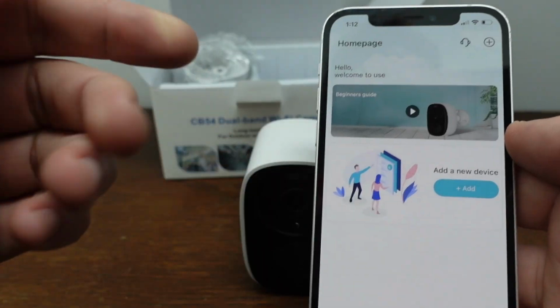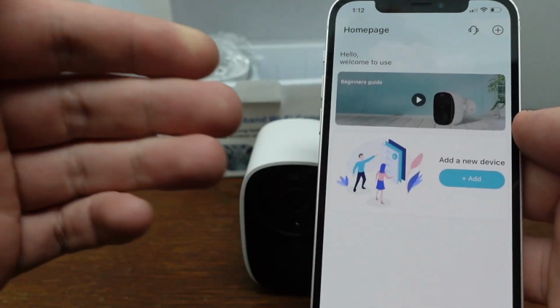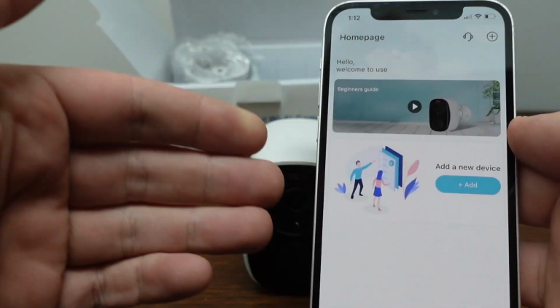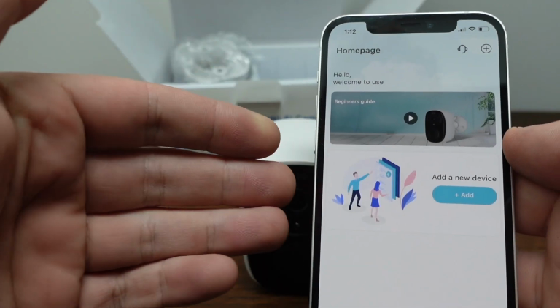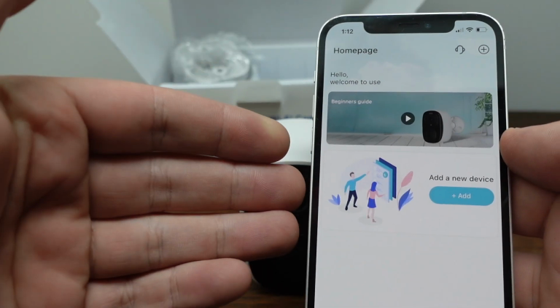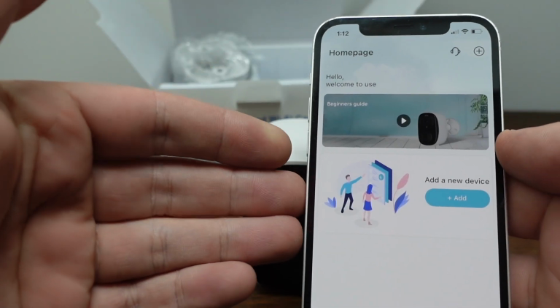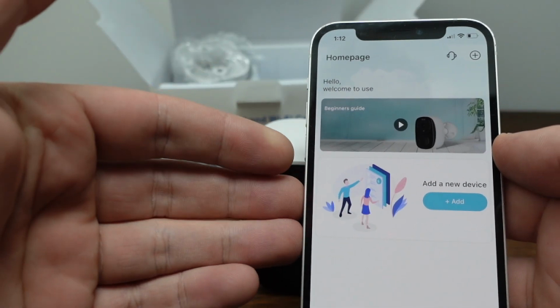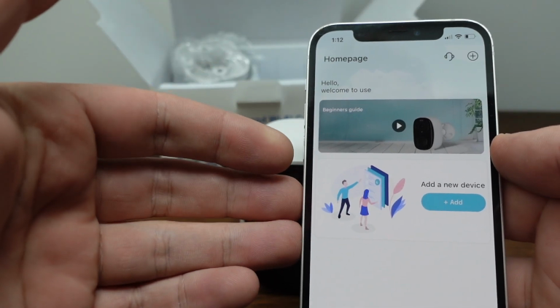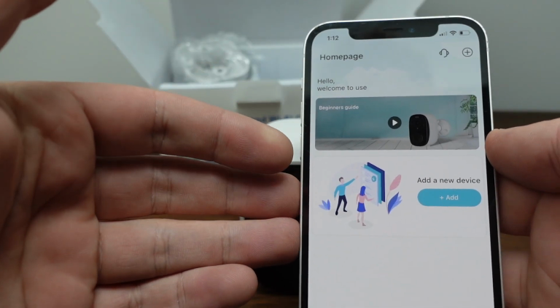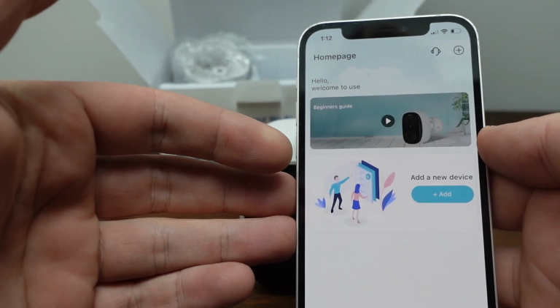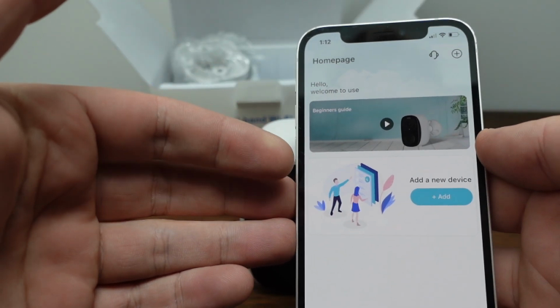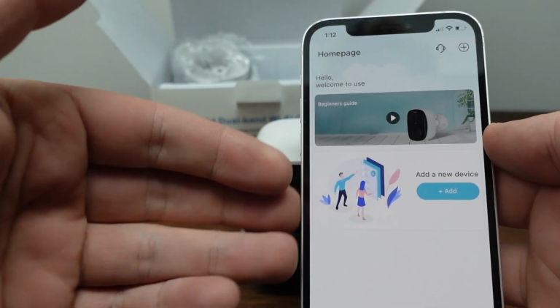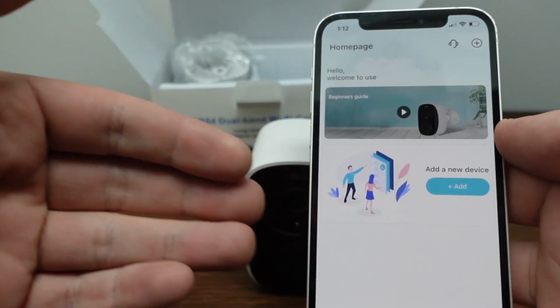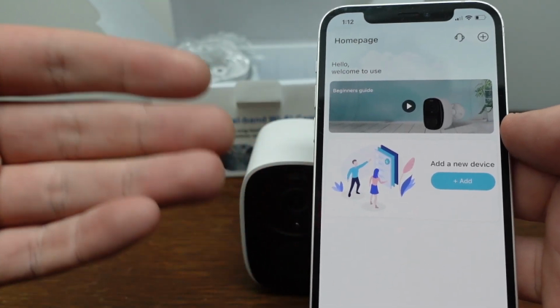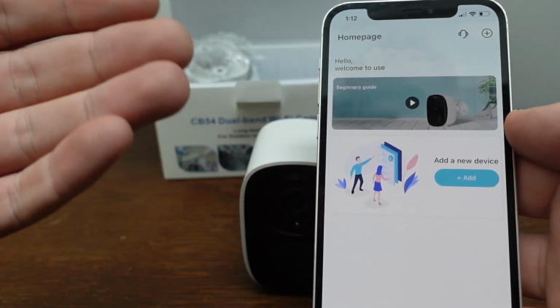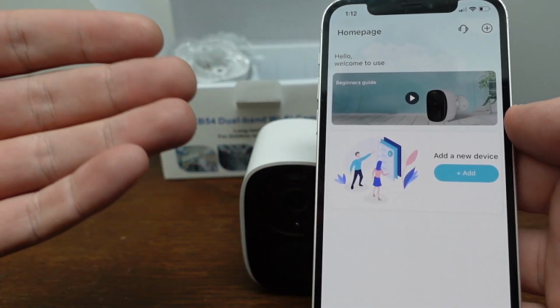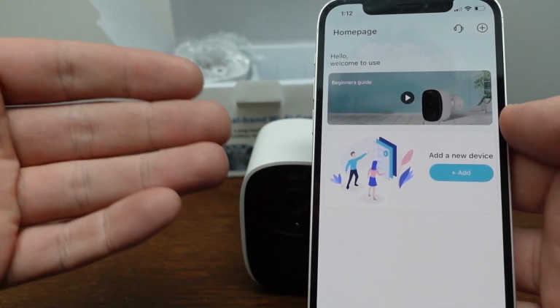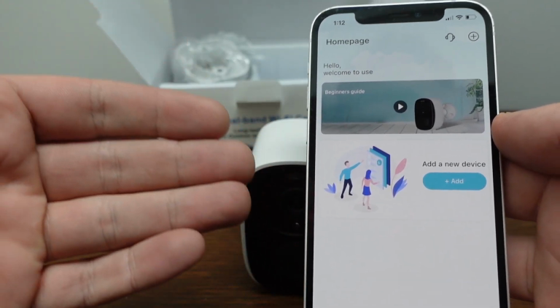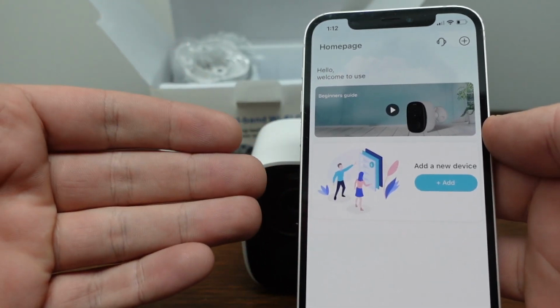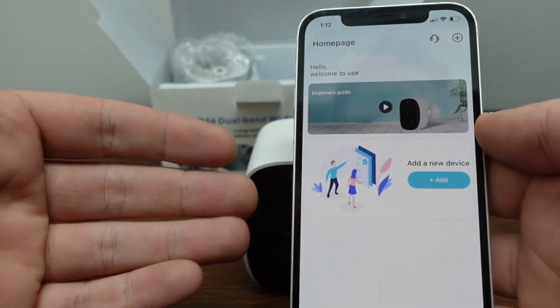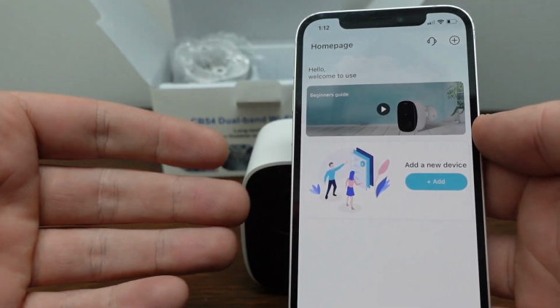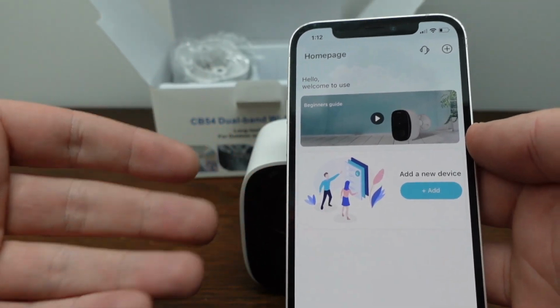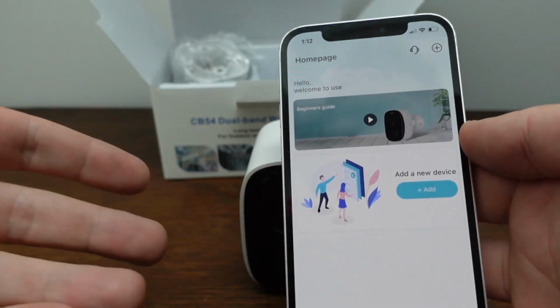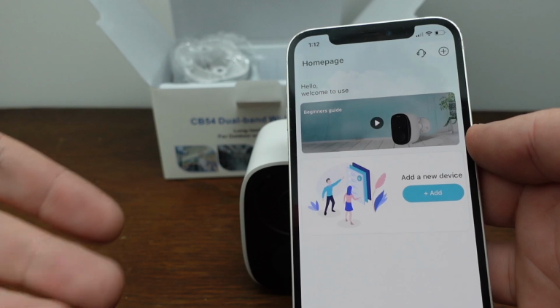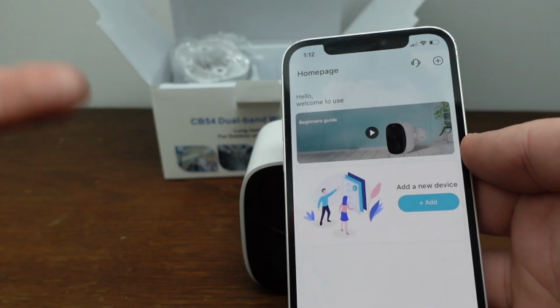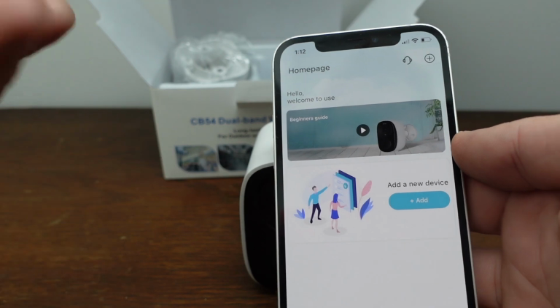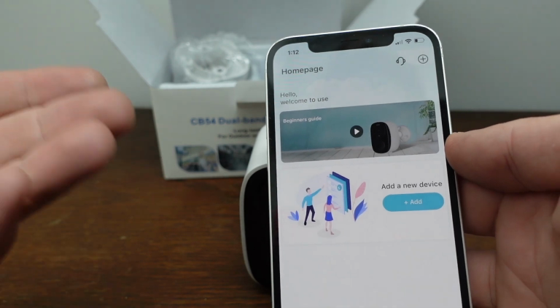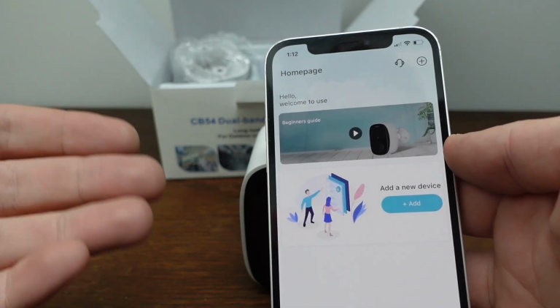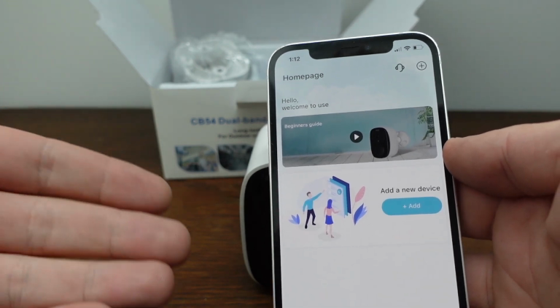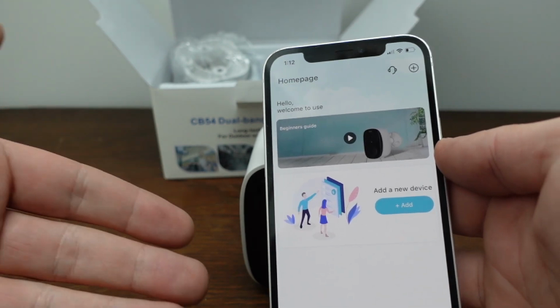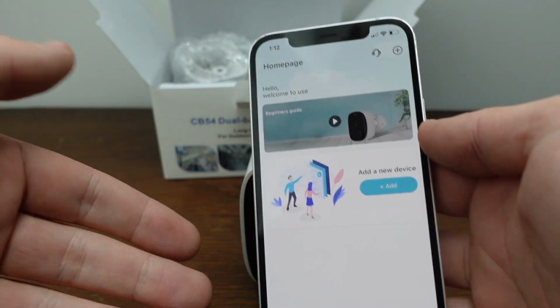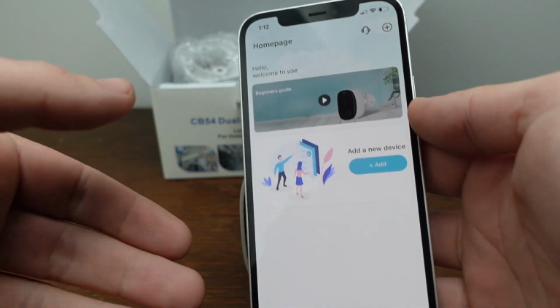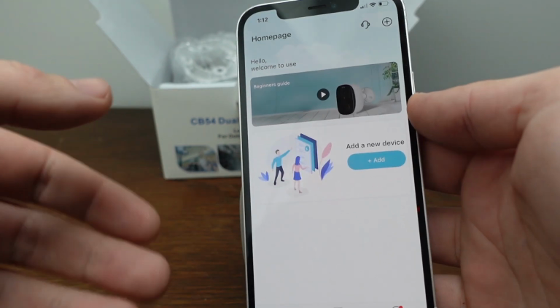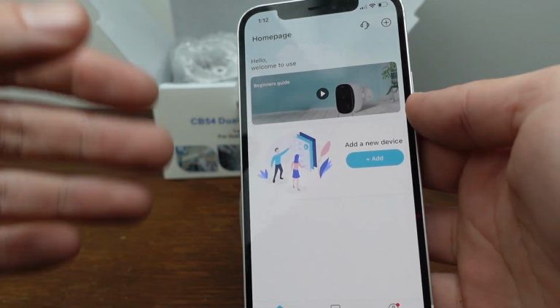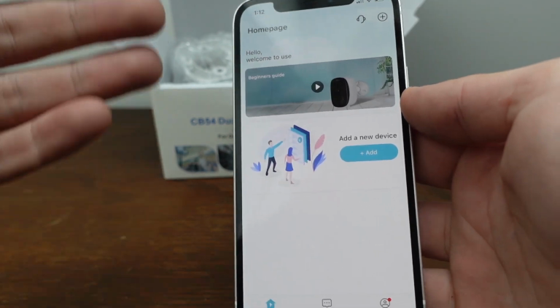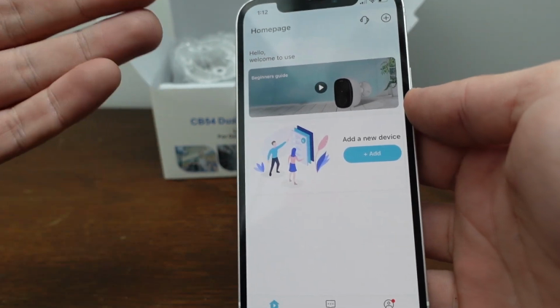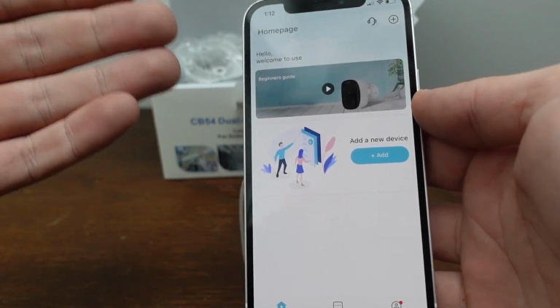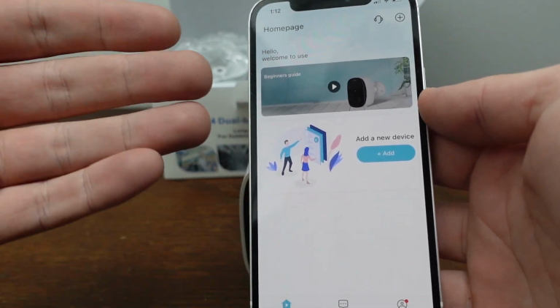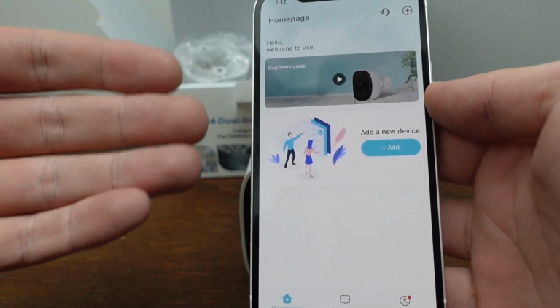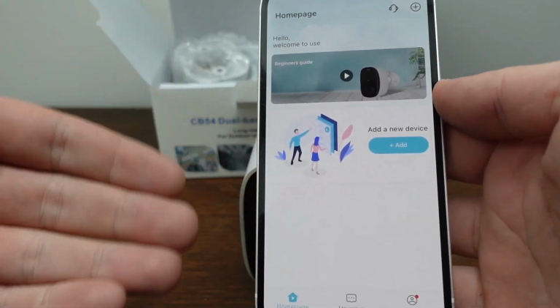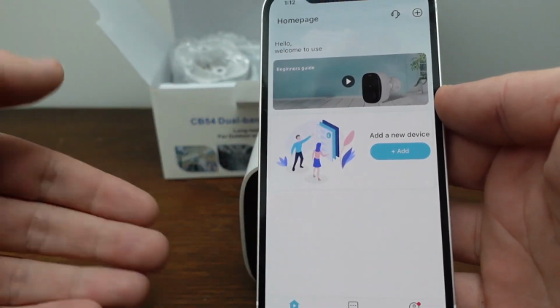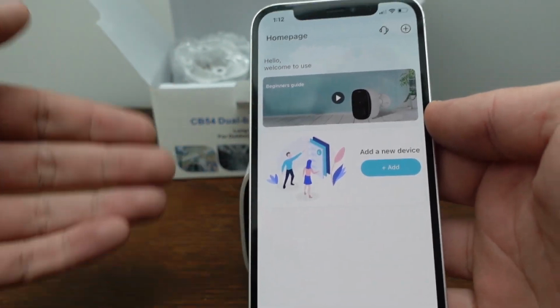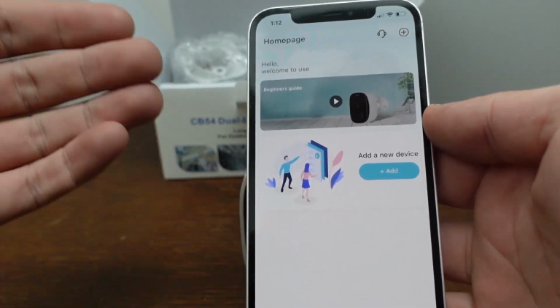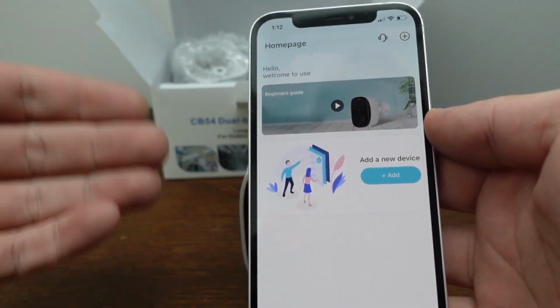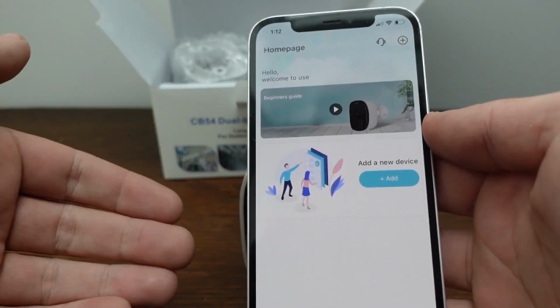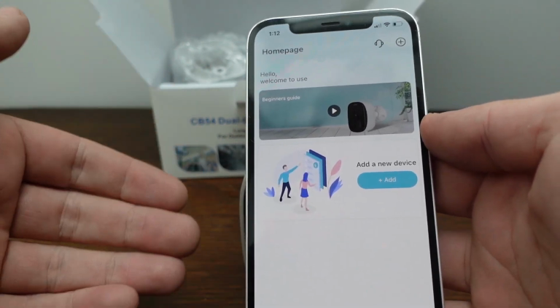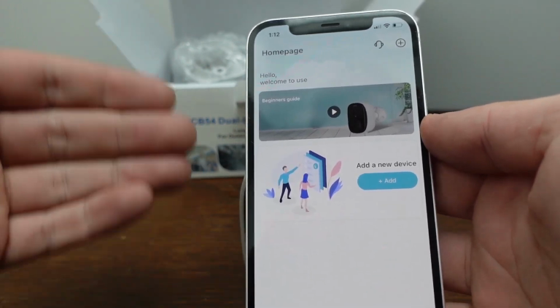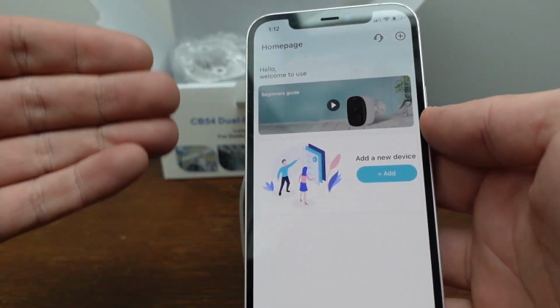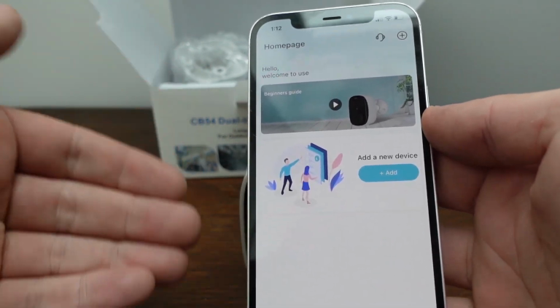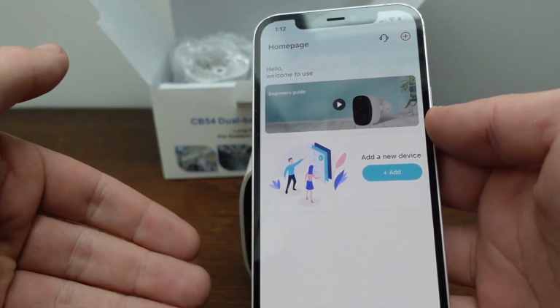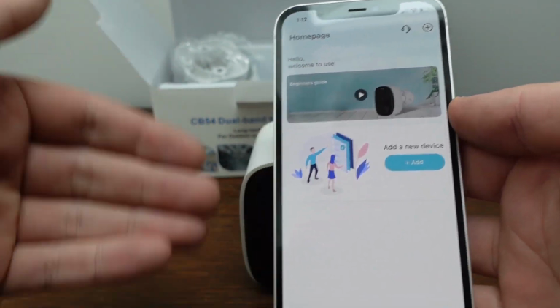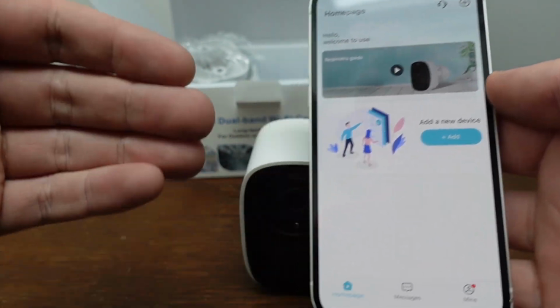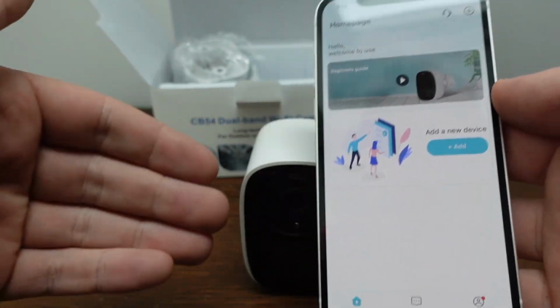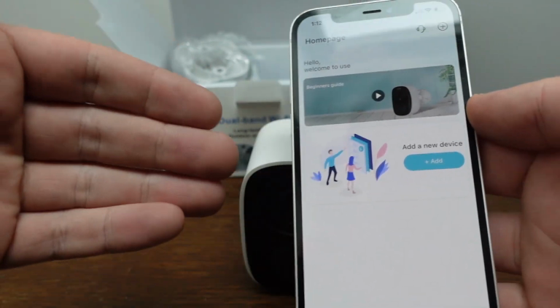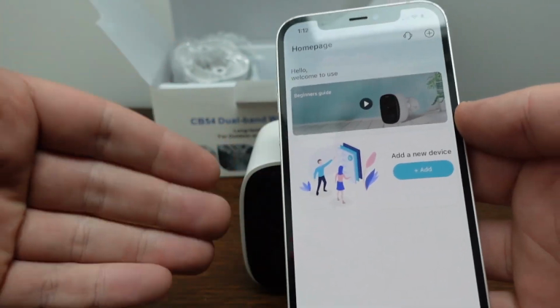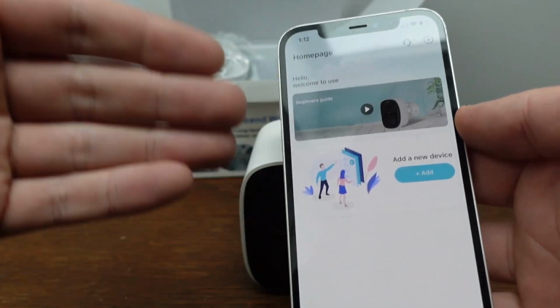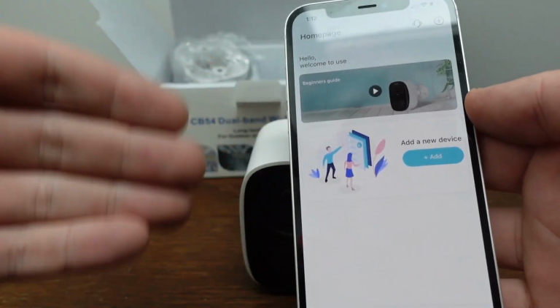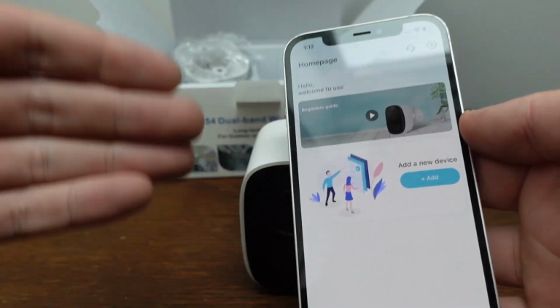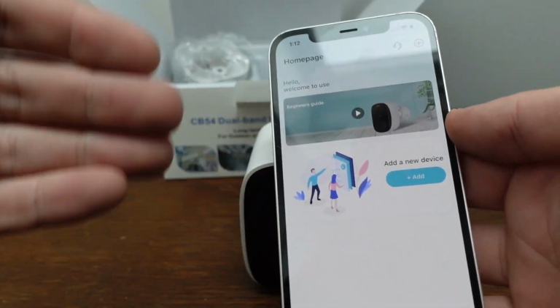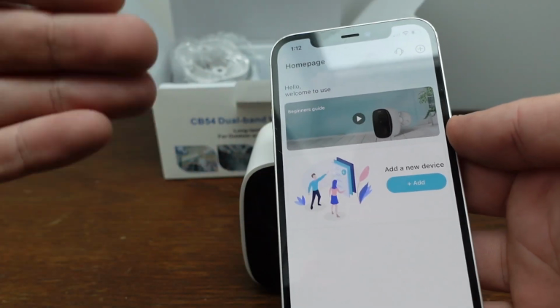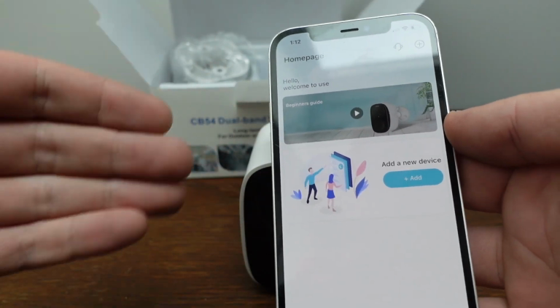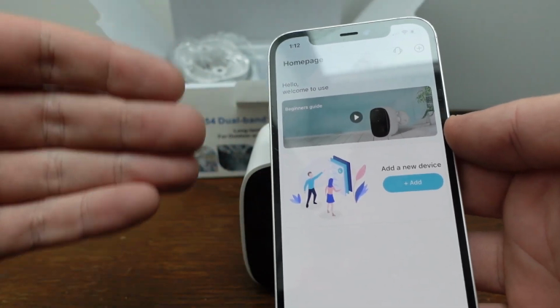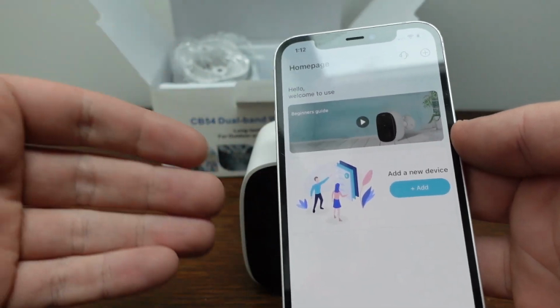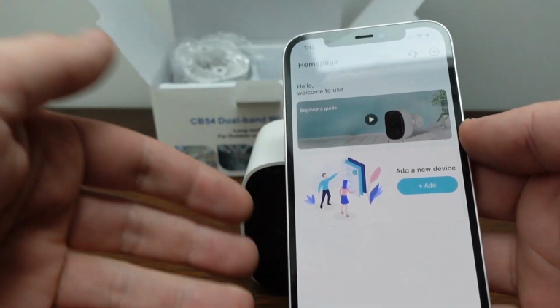Once you get the app downloaded, it's going to make you create an account. Once you get your account created, you'll get to the homepage and we are ready to add the camera.